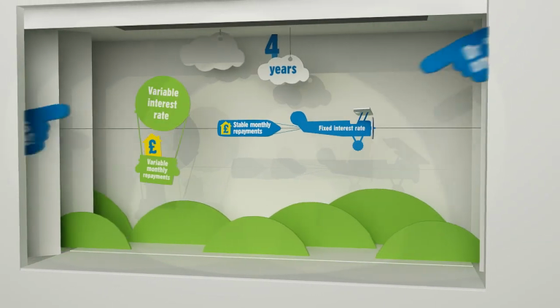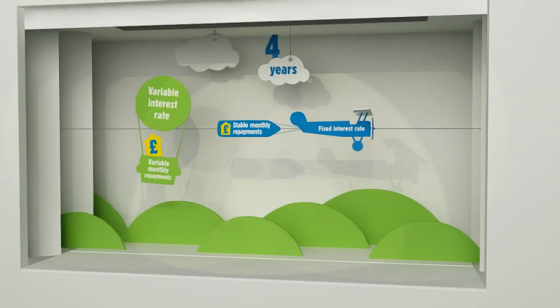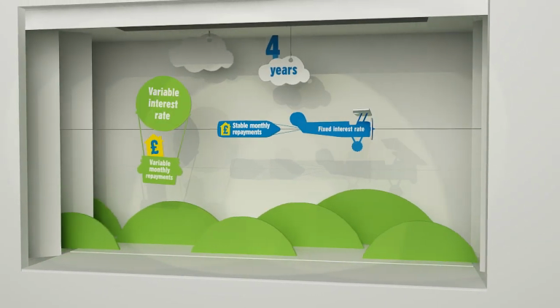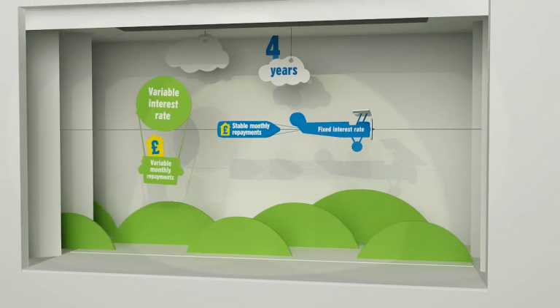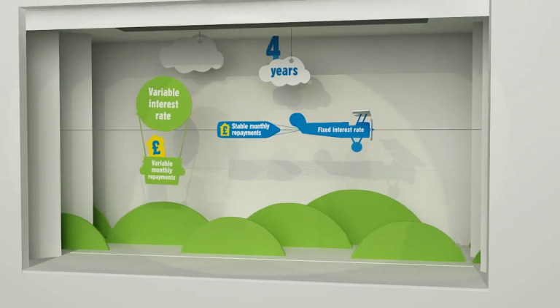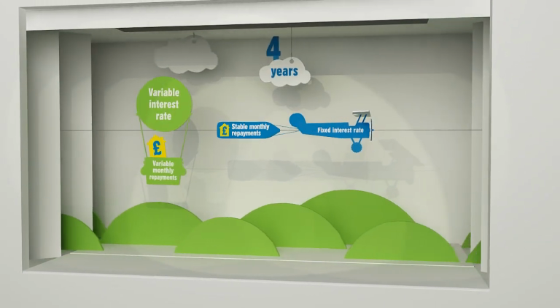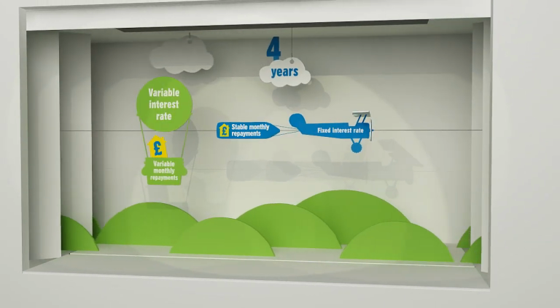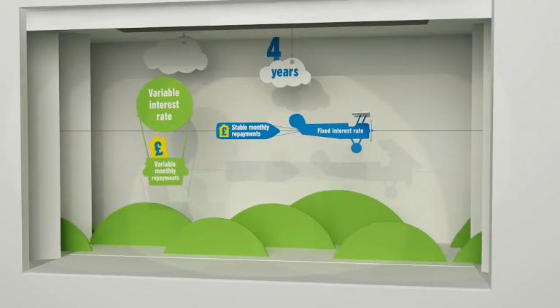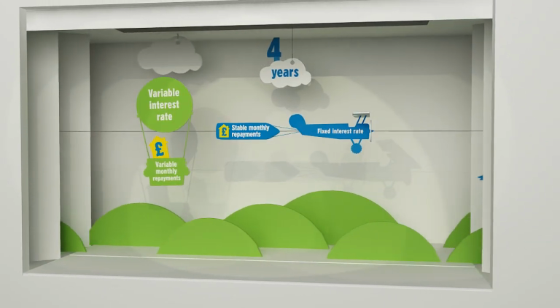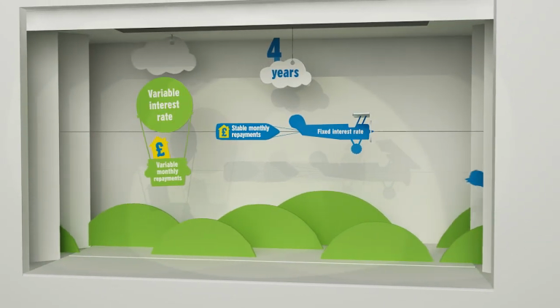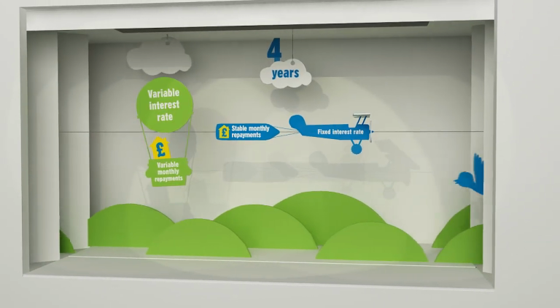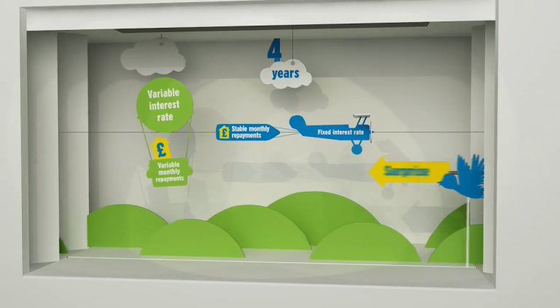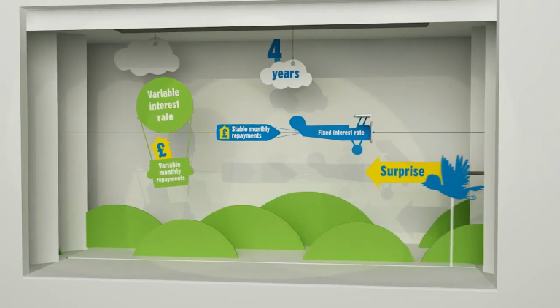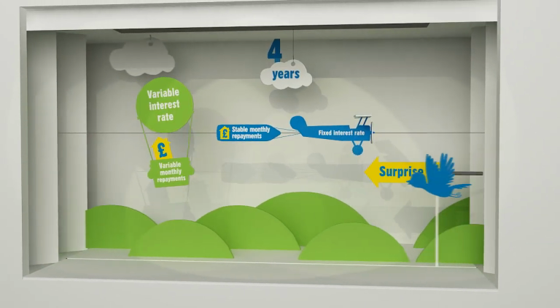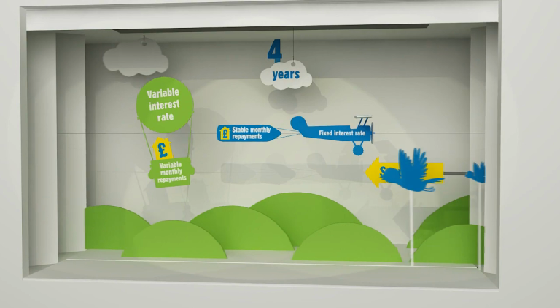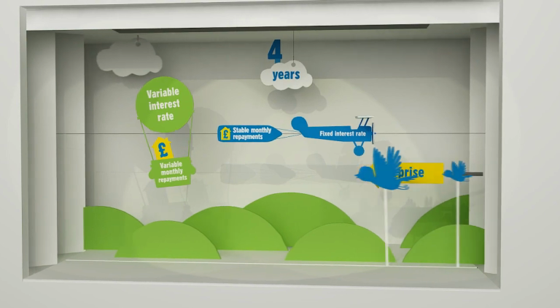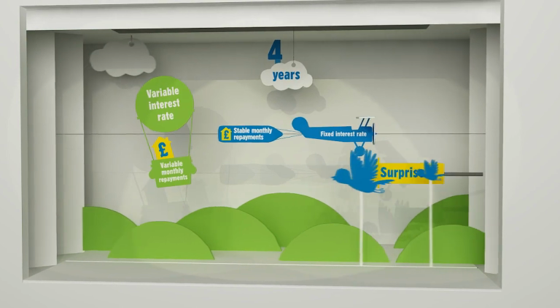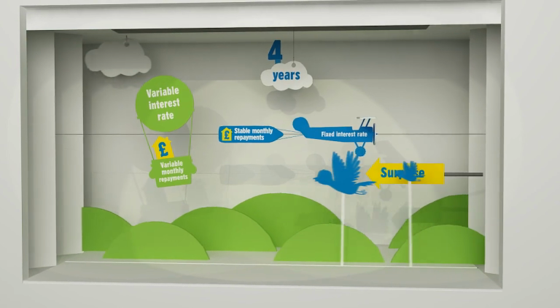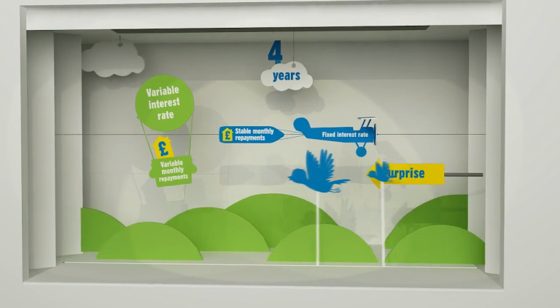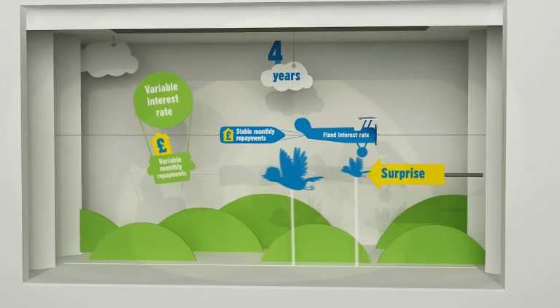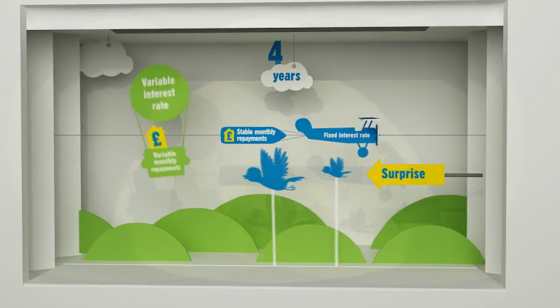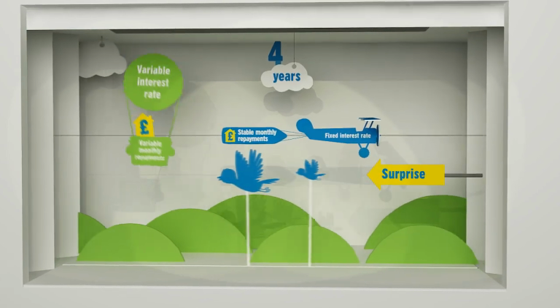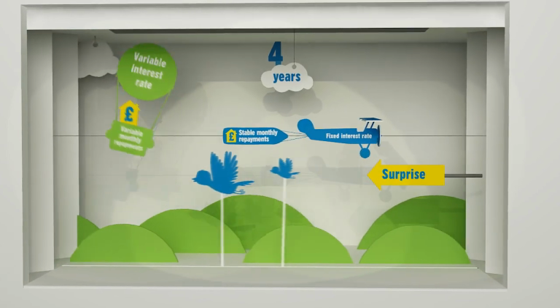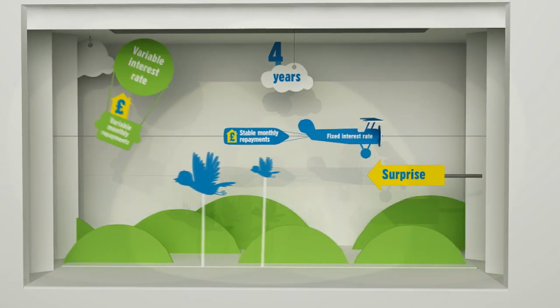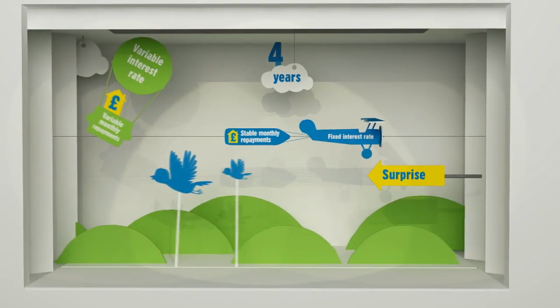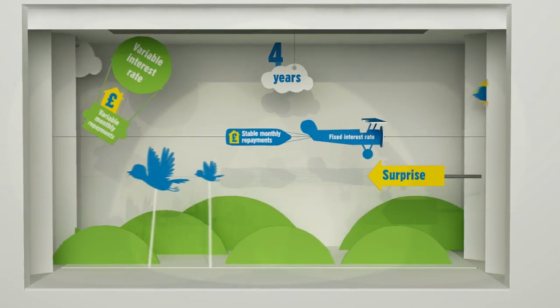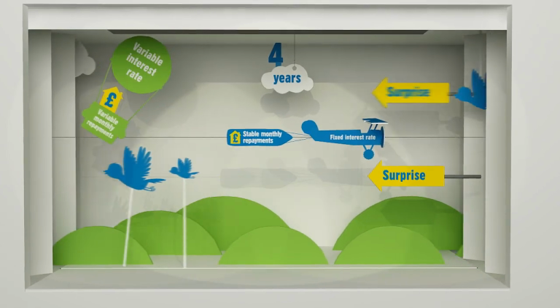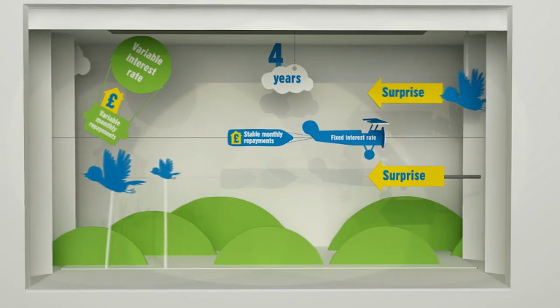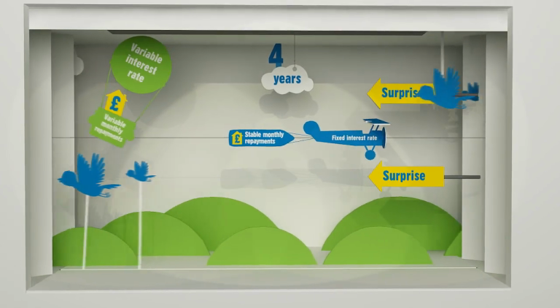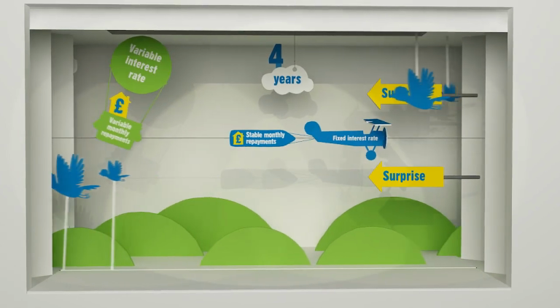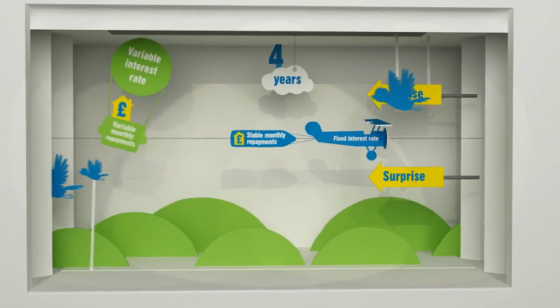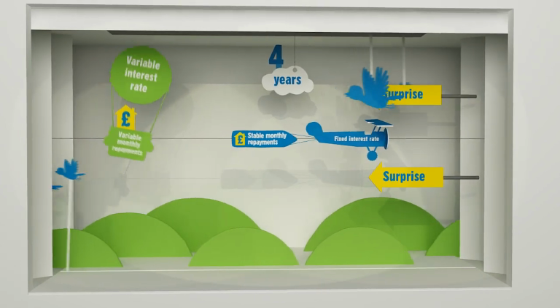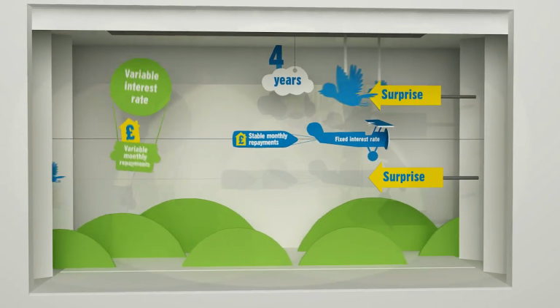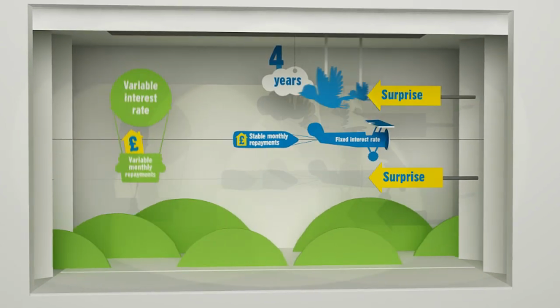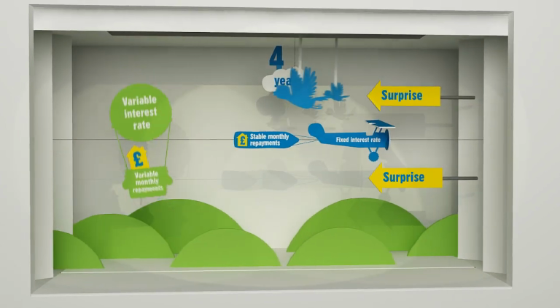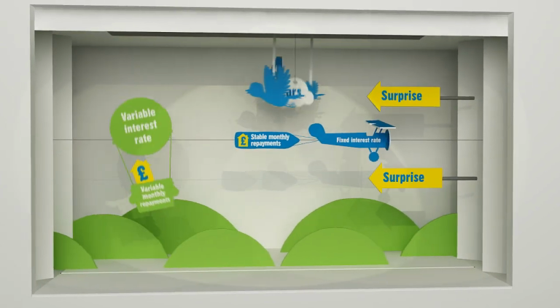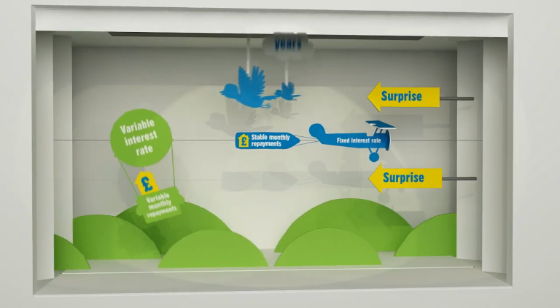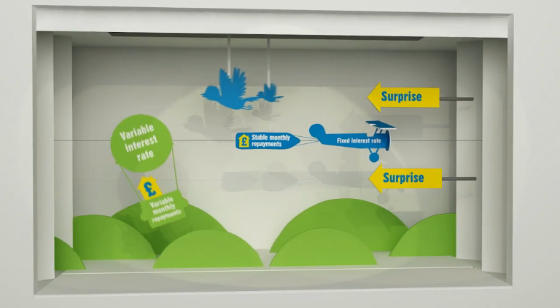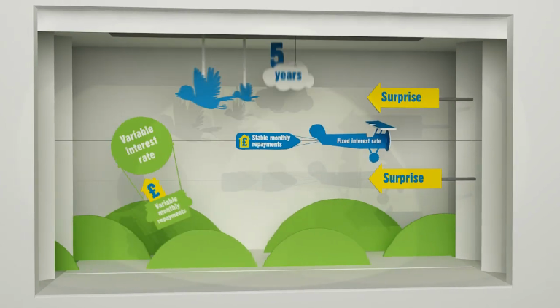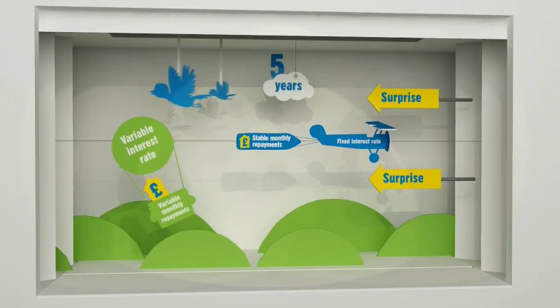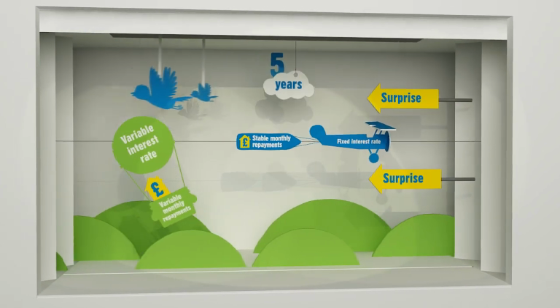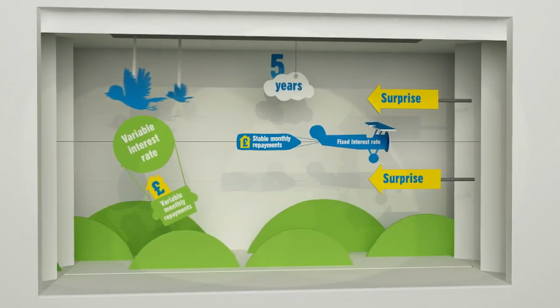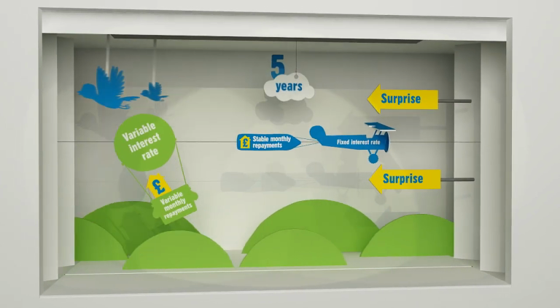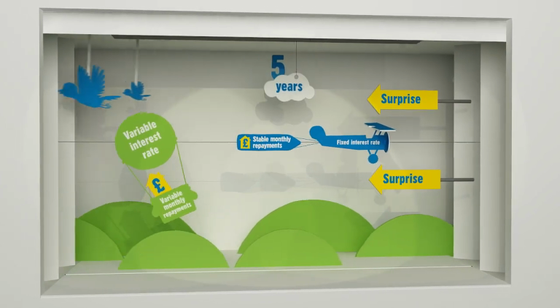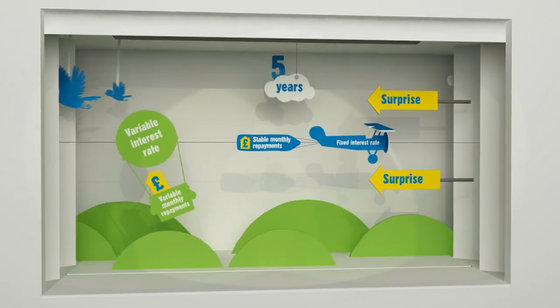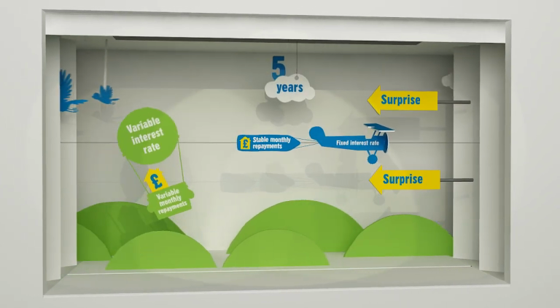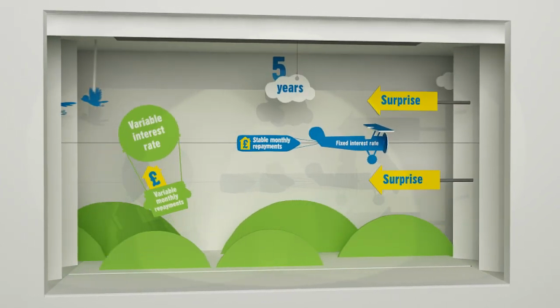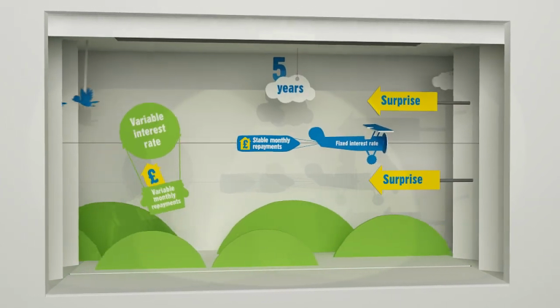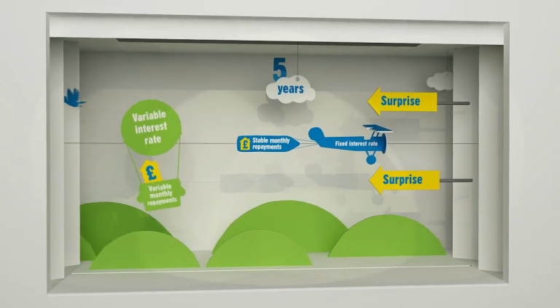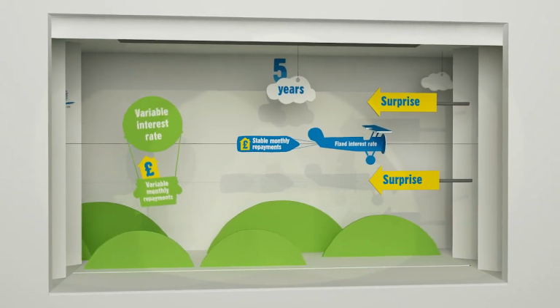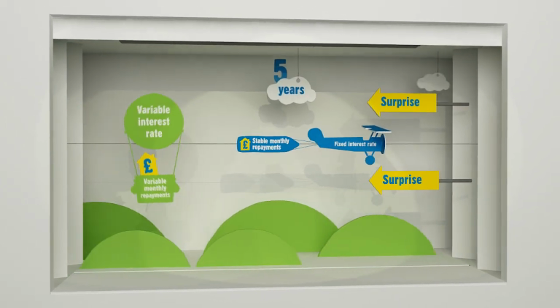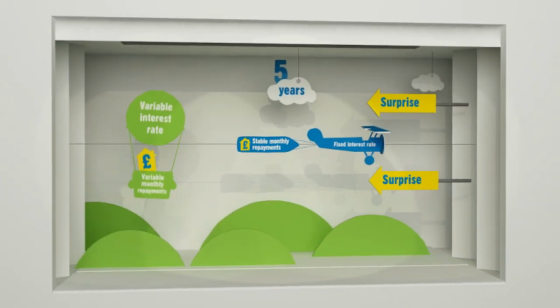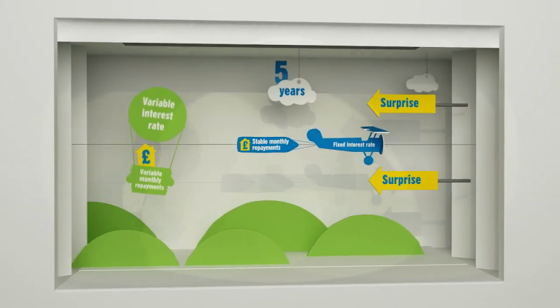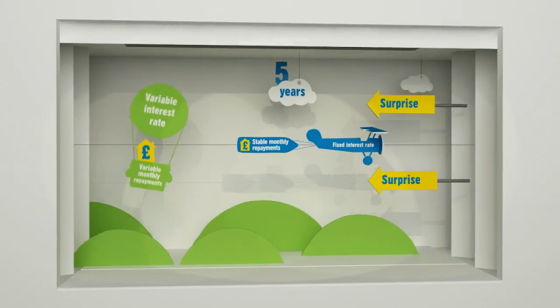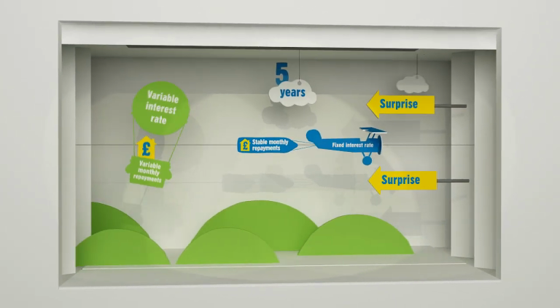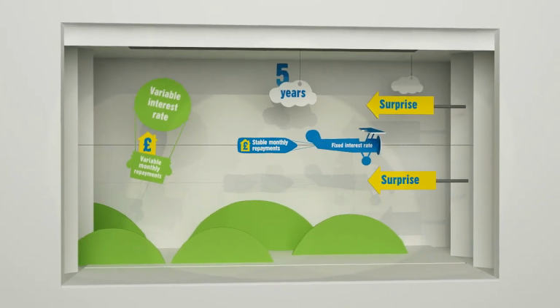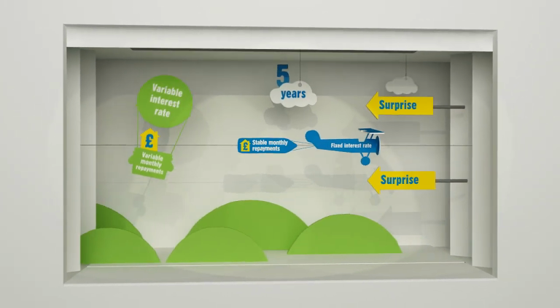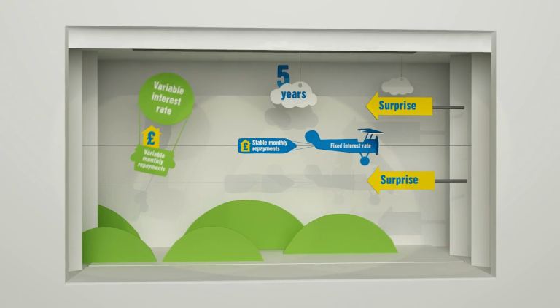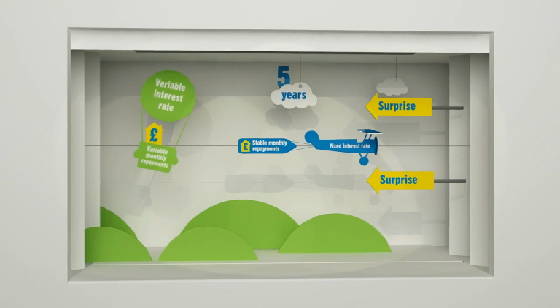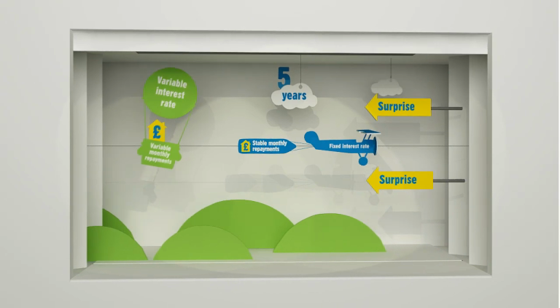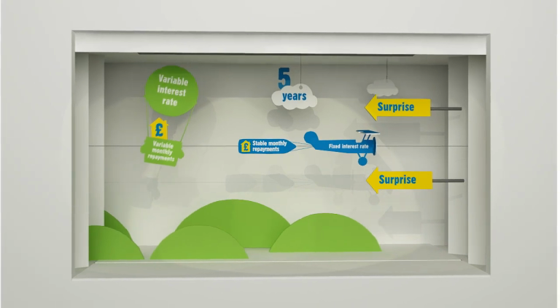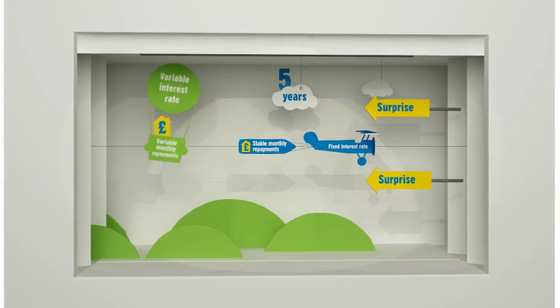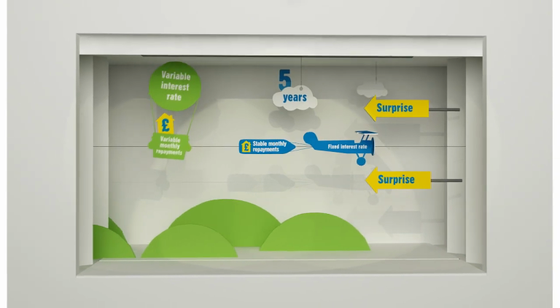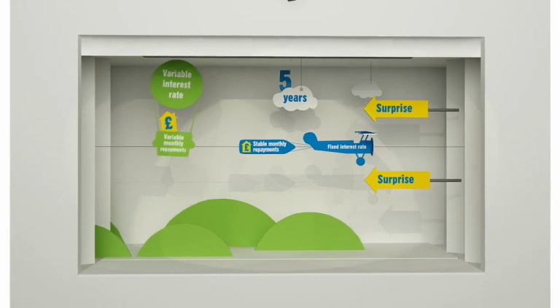If you don't like surprises and like to know exactly how much your mortgage is going to cost each month, then a fixed-rate mortgage could be the right choice.